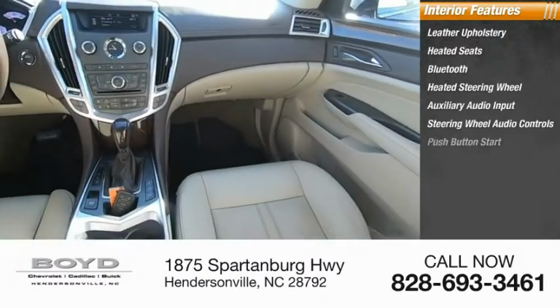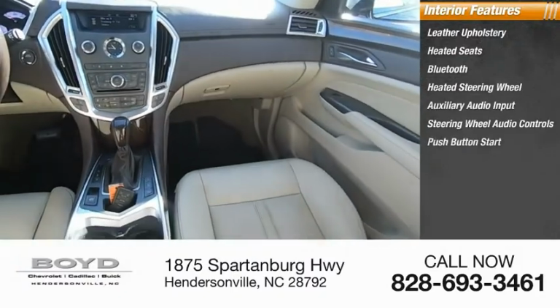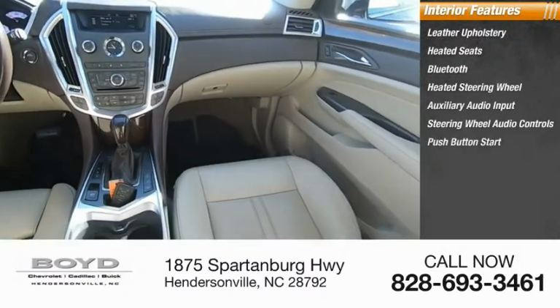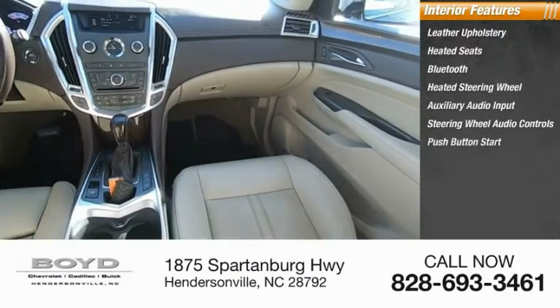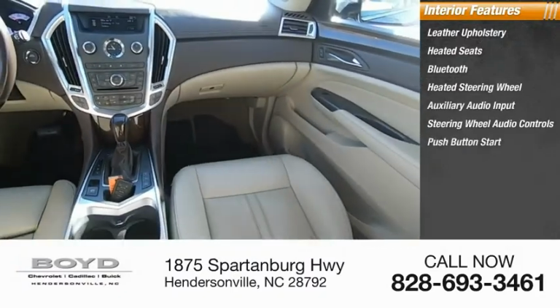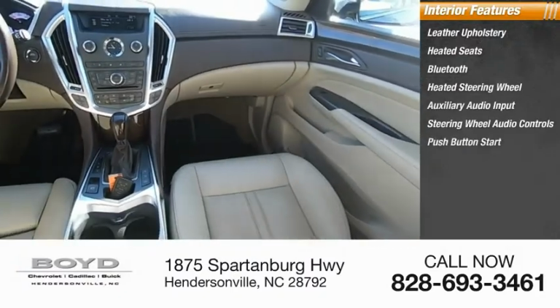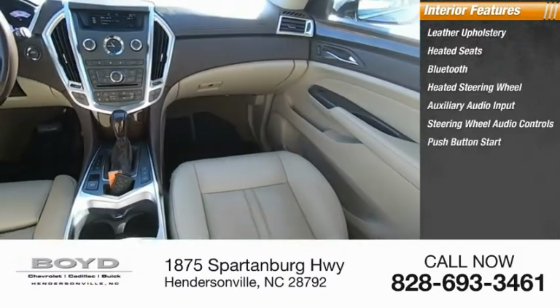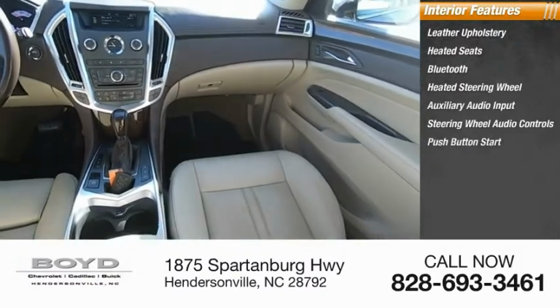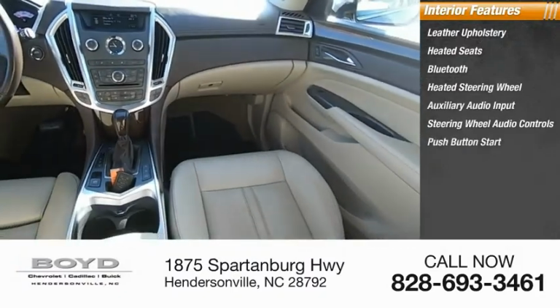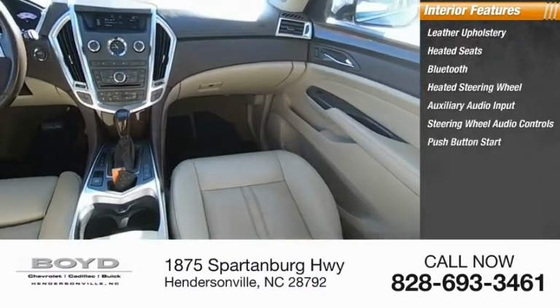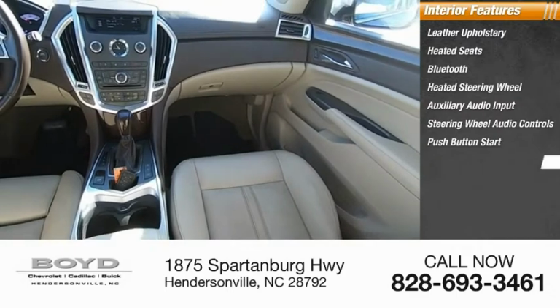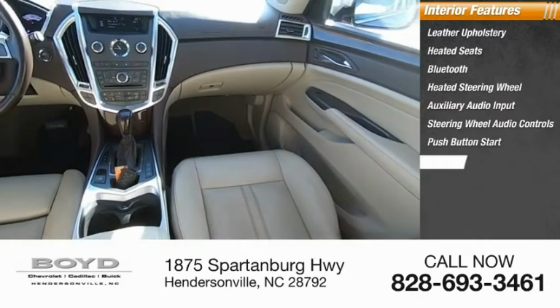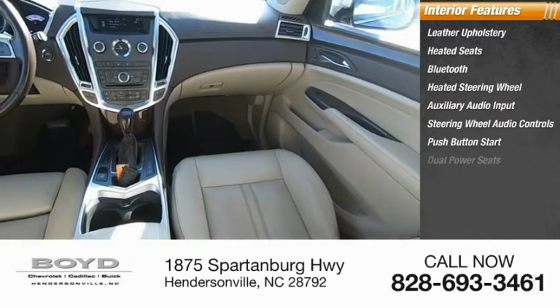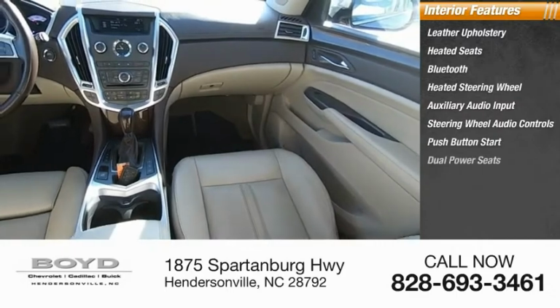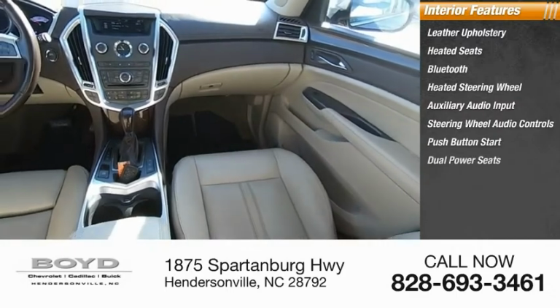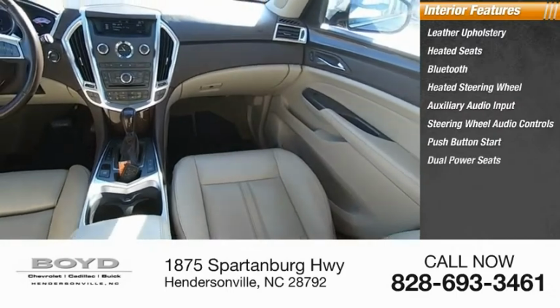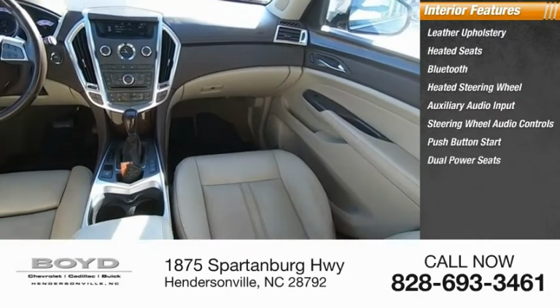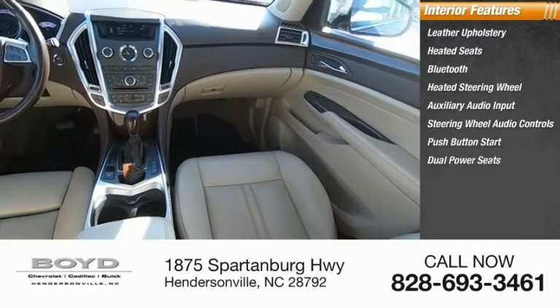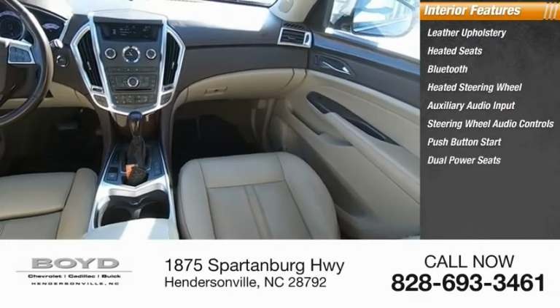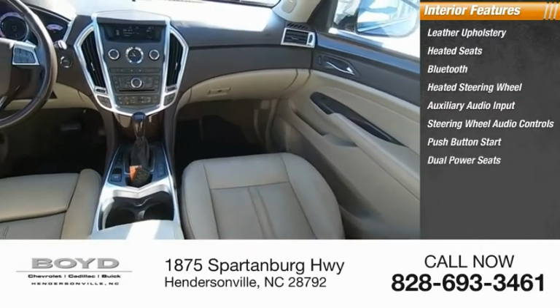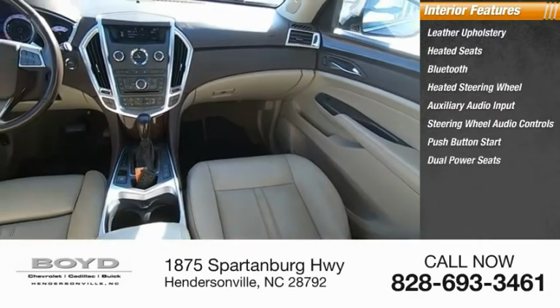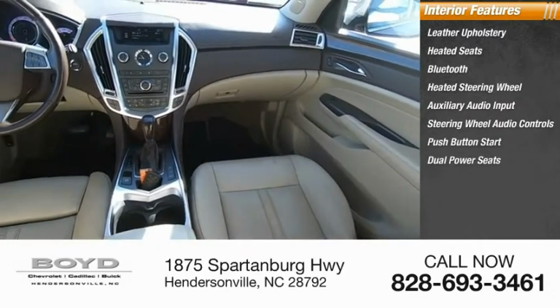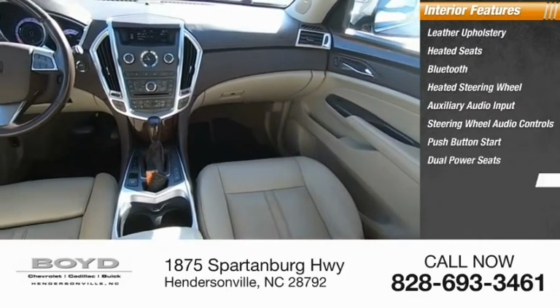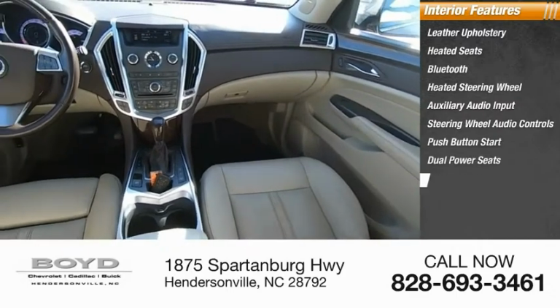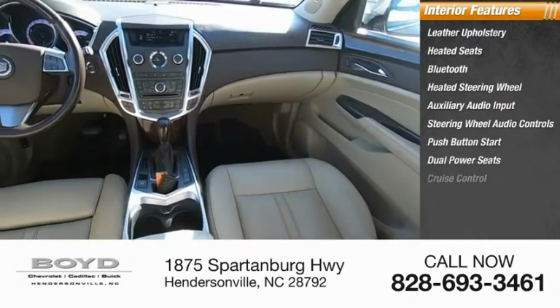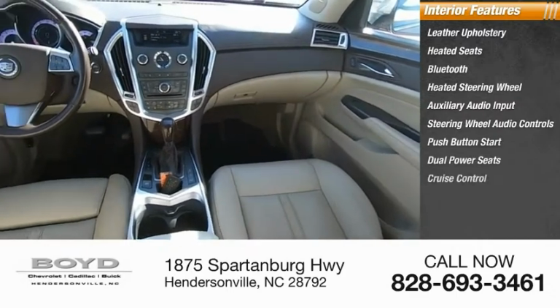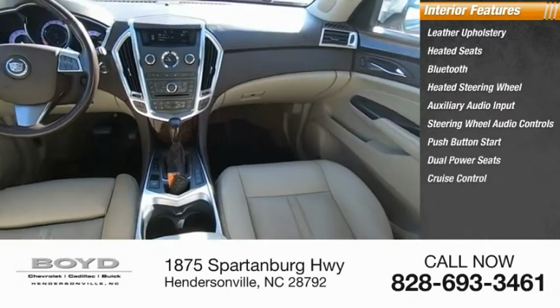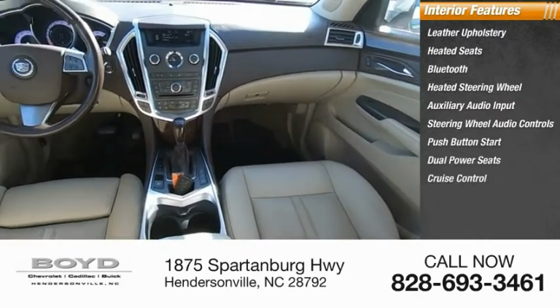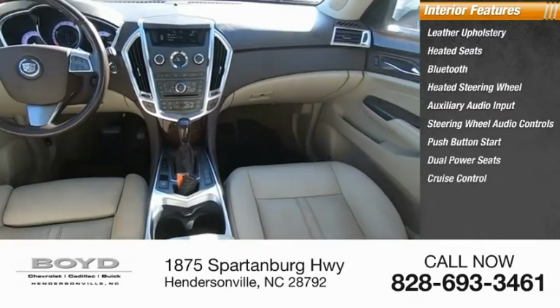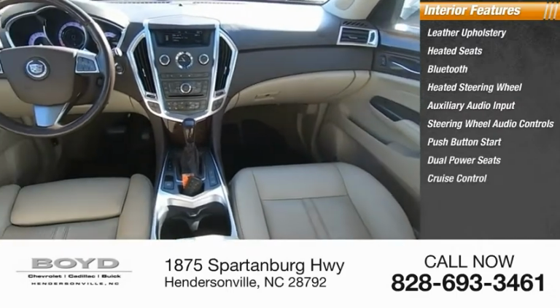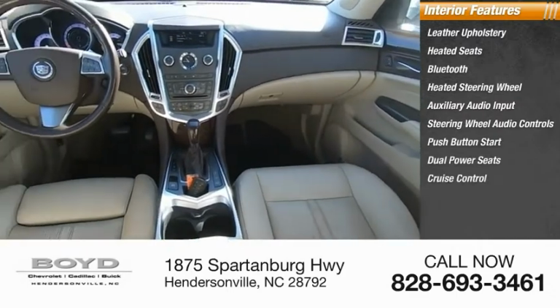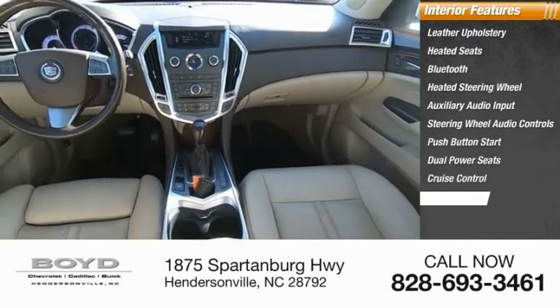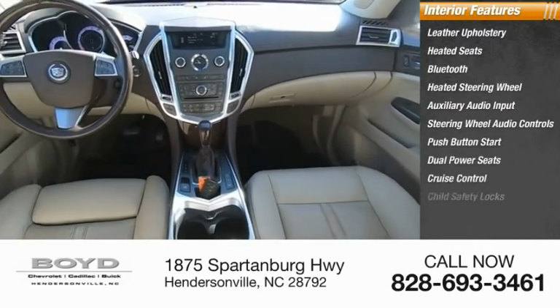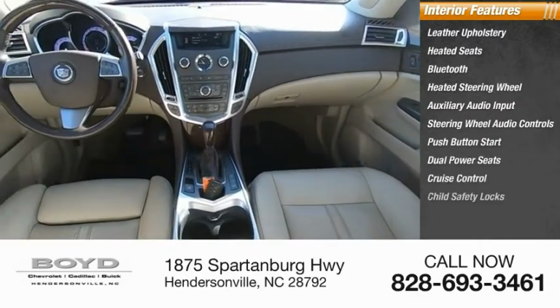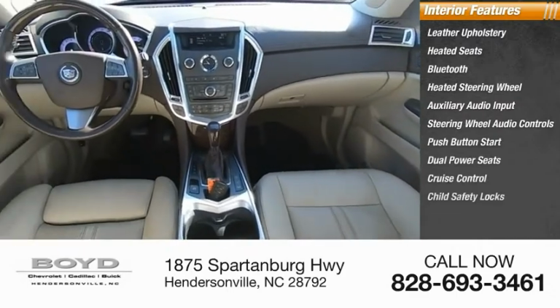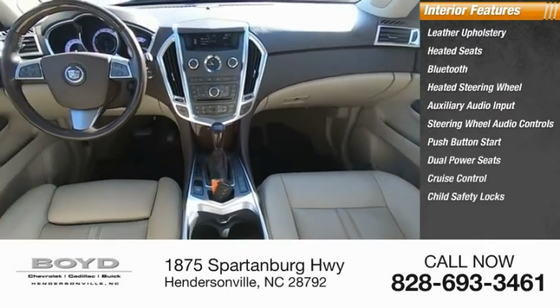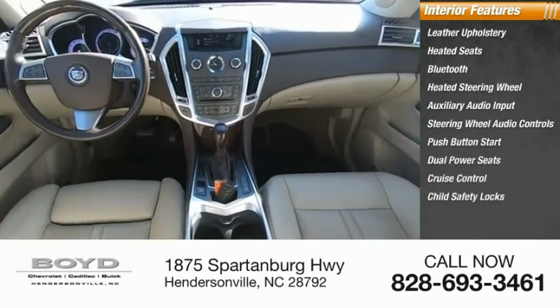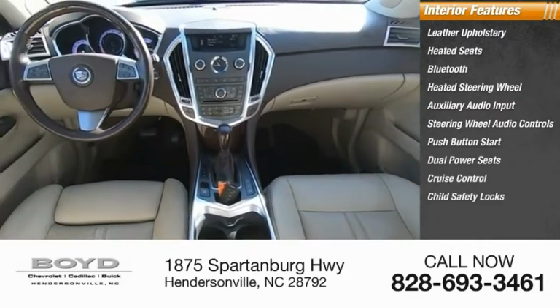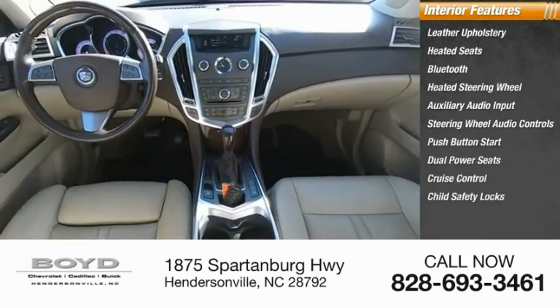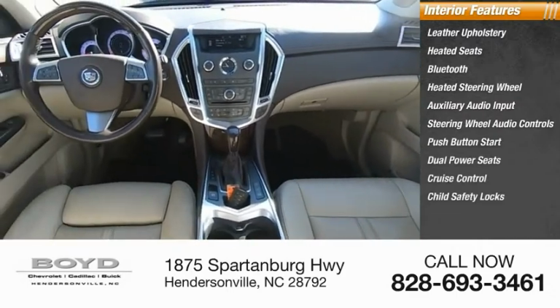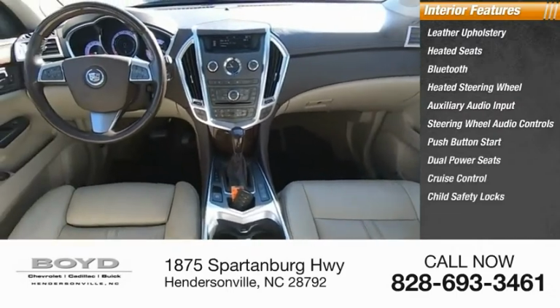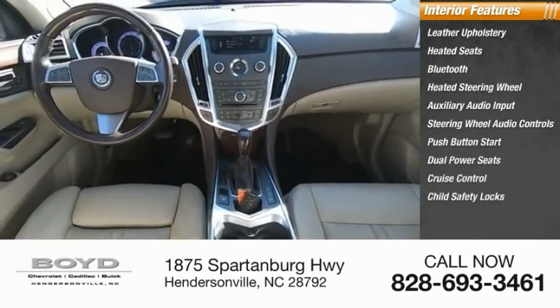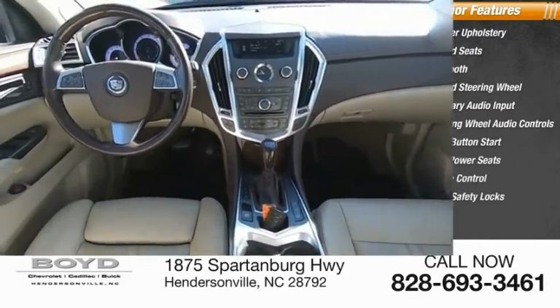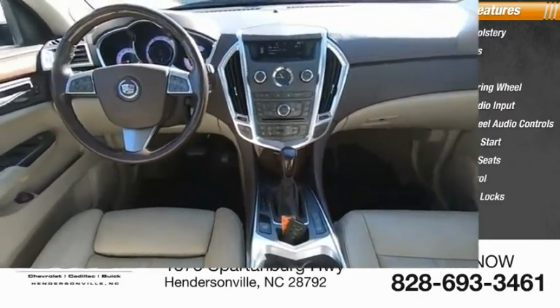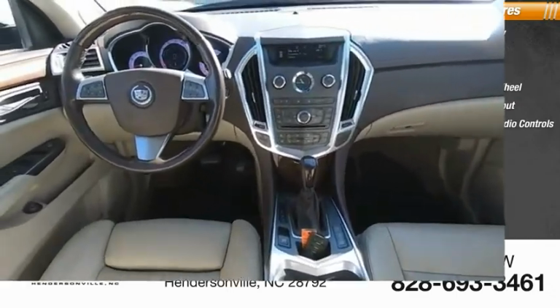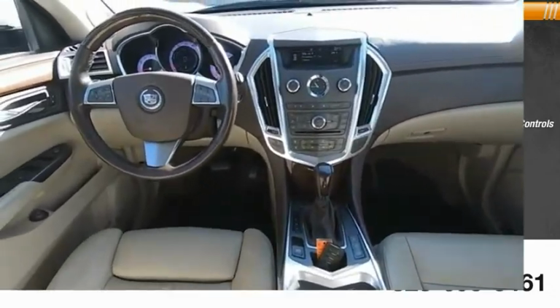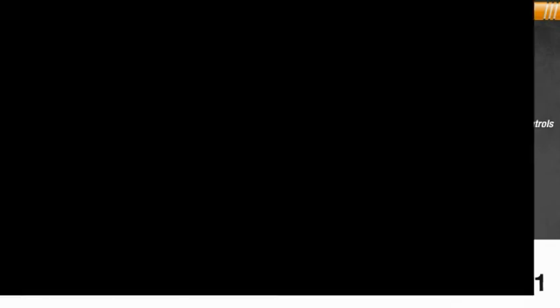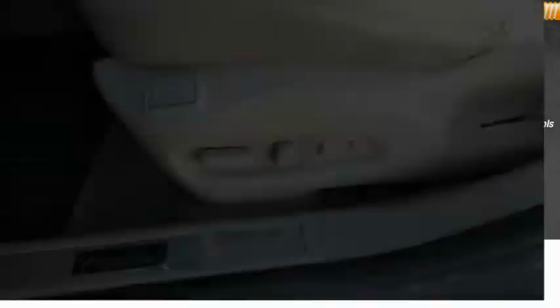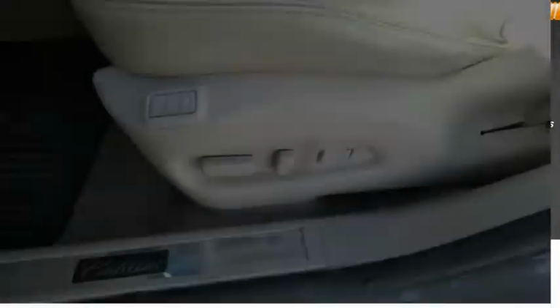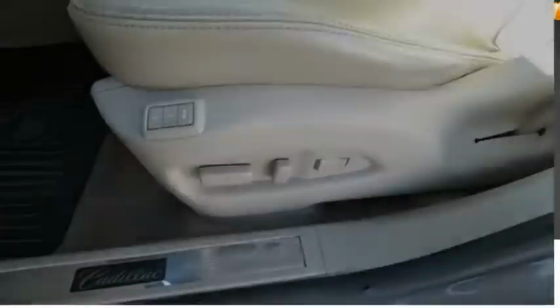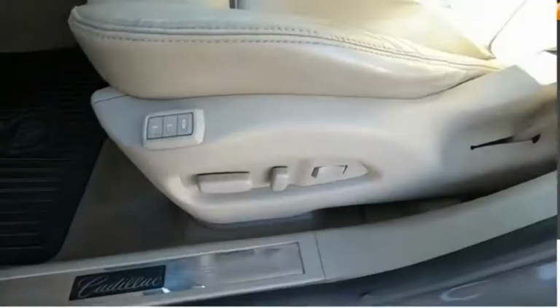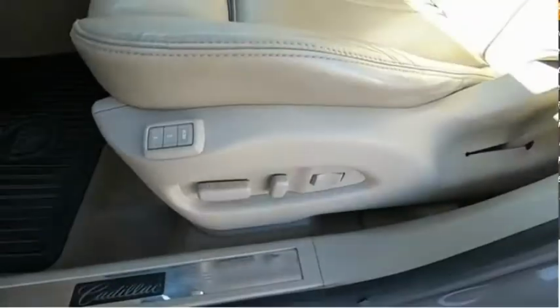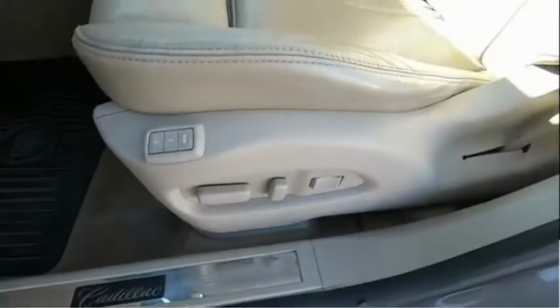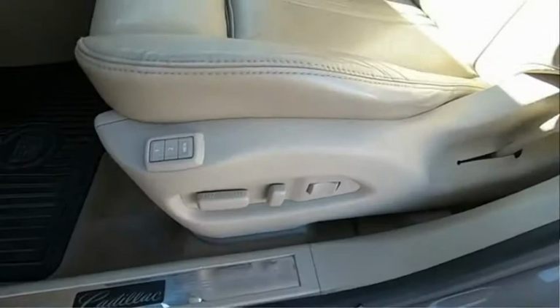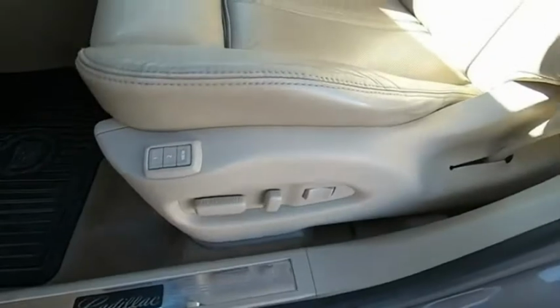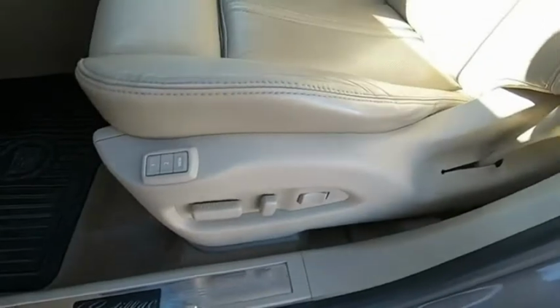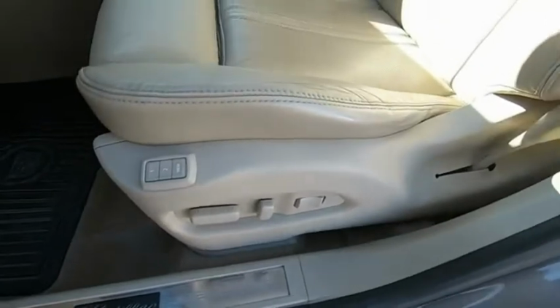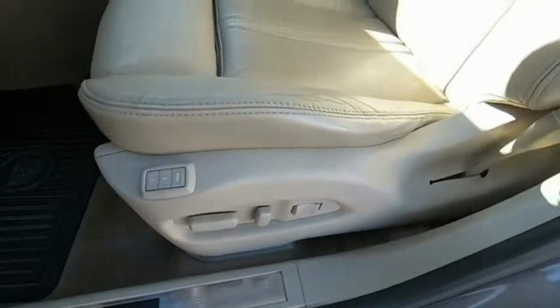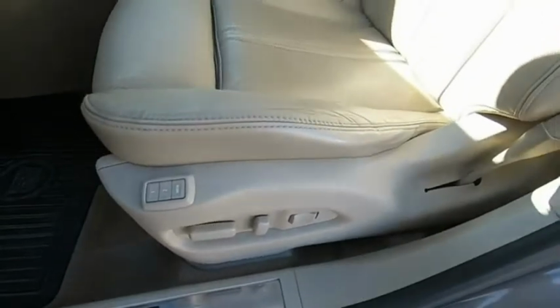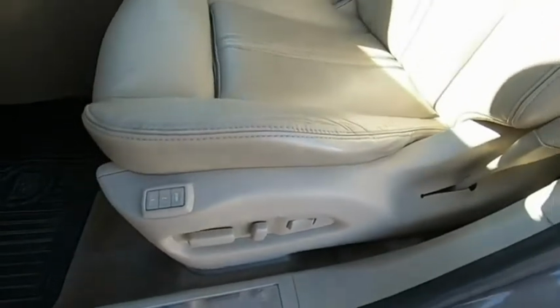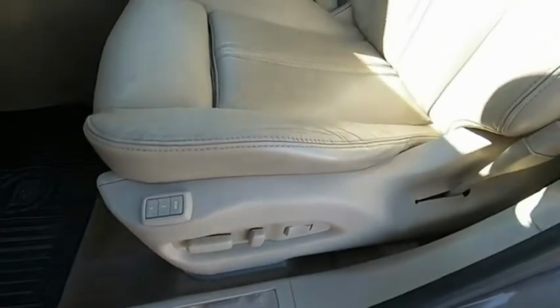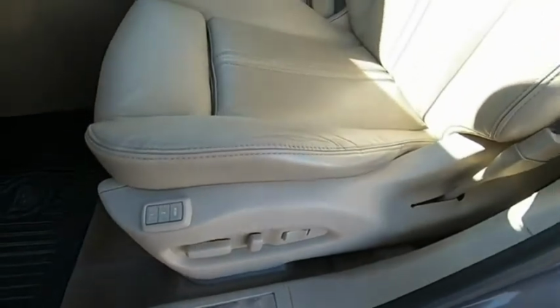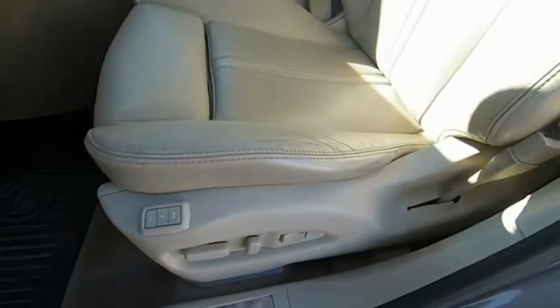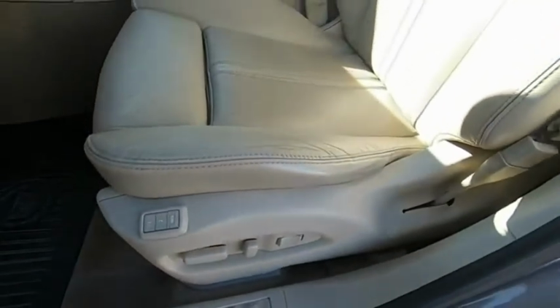Push-button start, dual power seats, cruise control, child safety locks. Your new ride is just a phone call away.